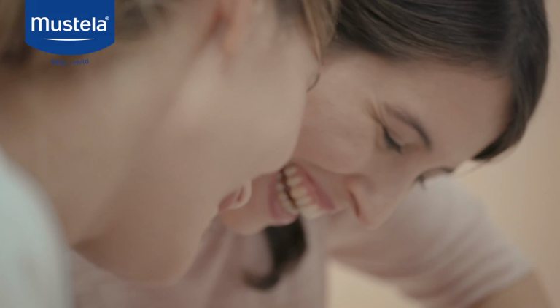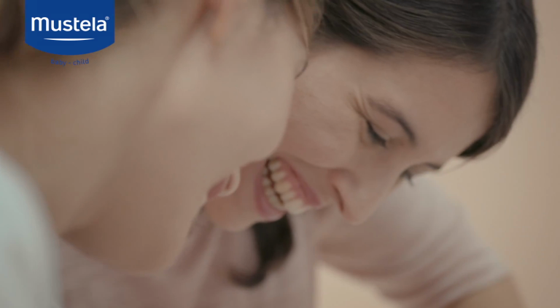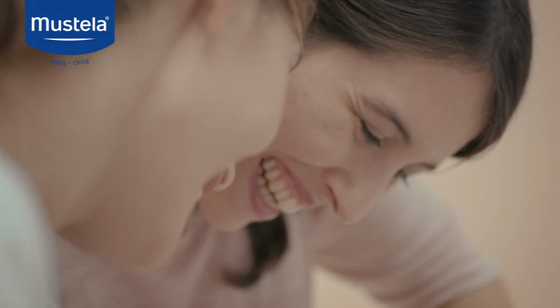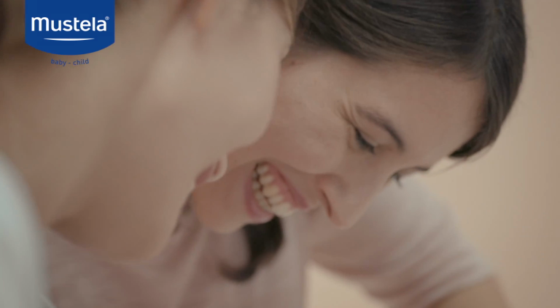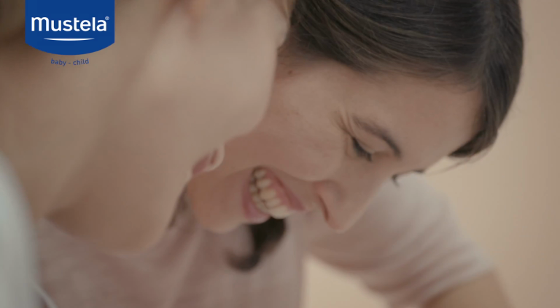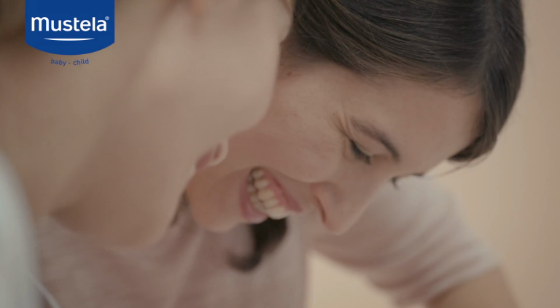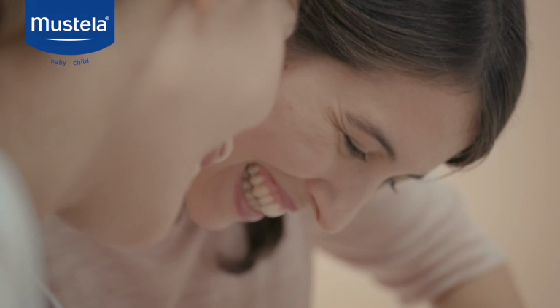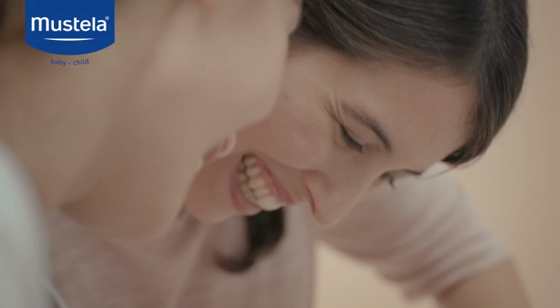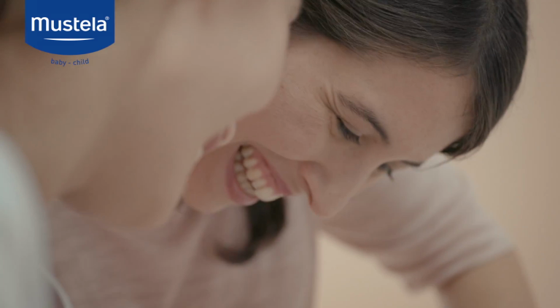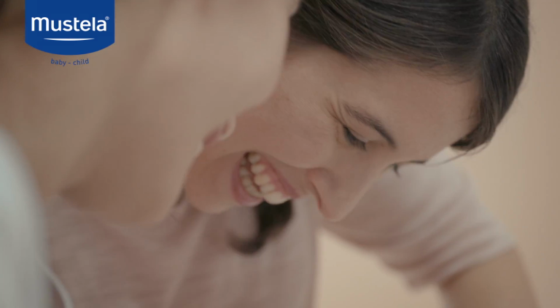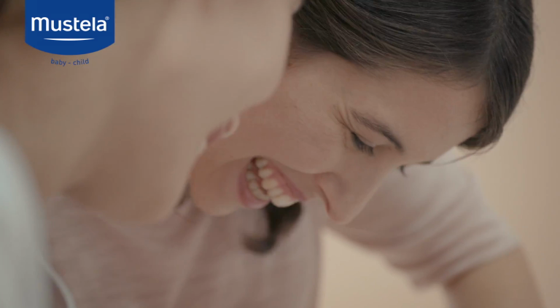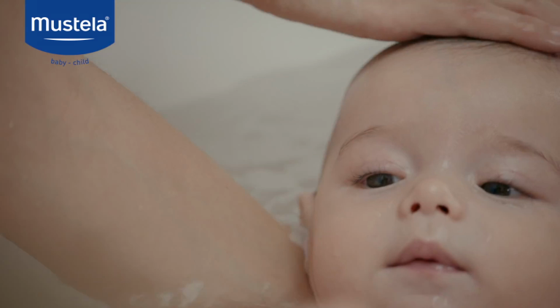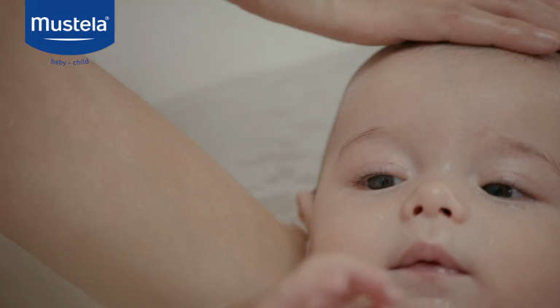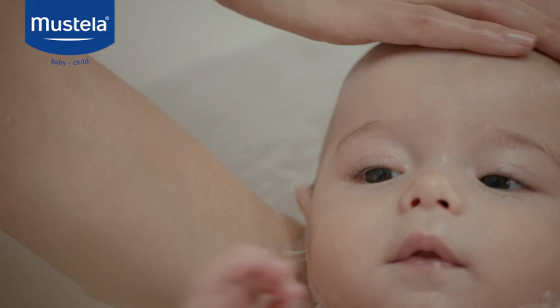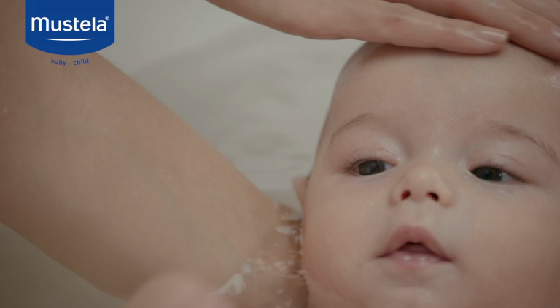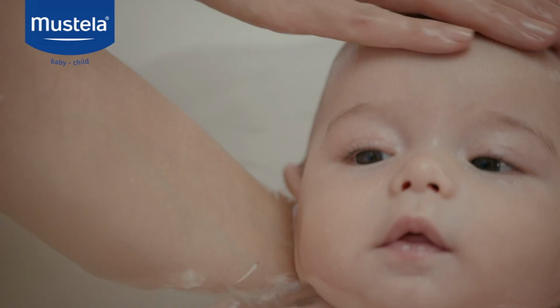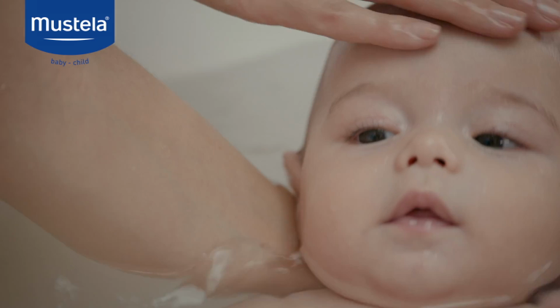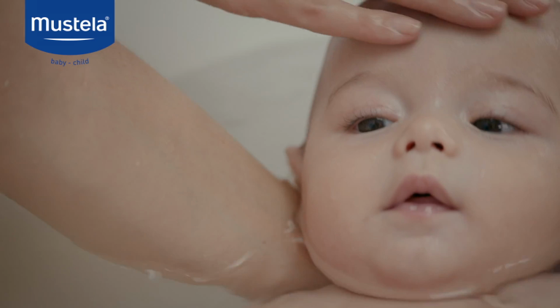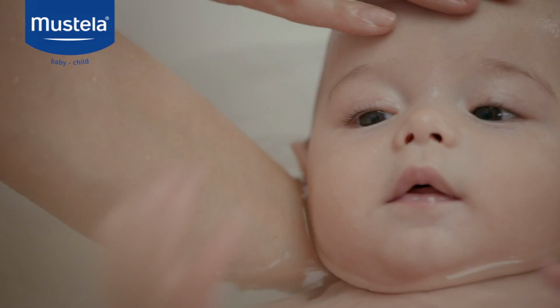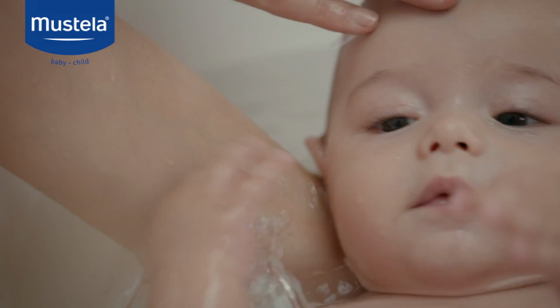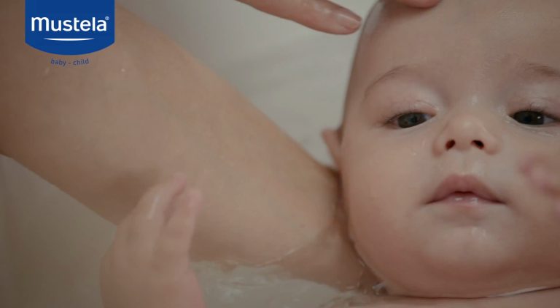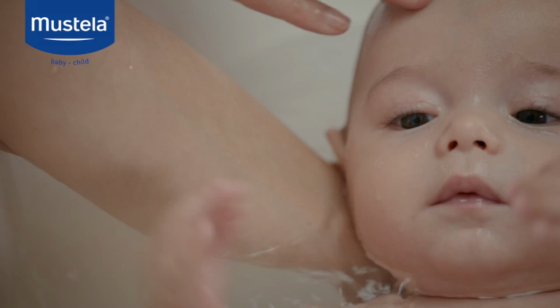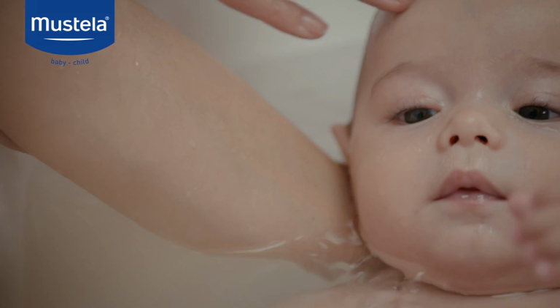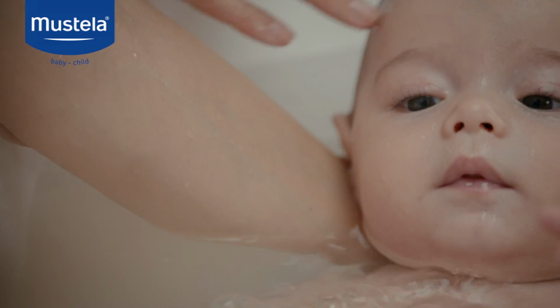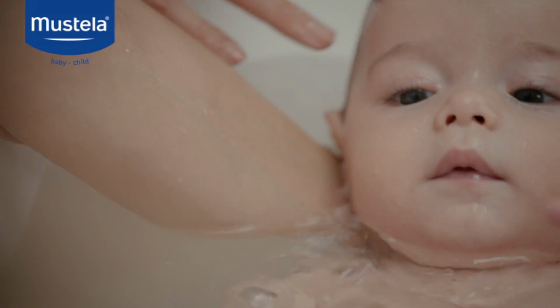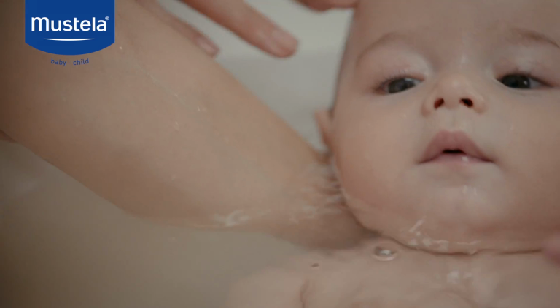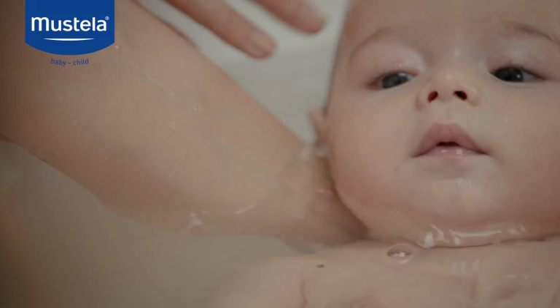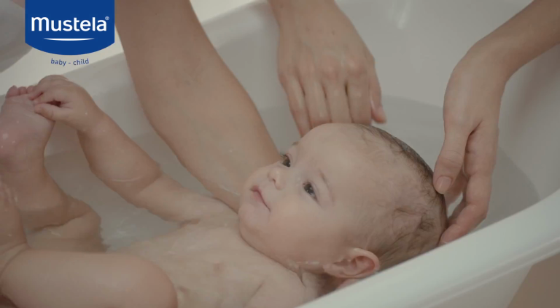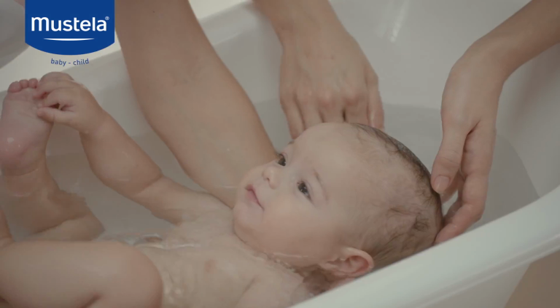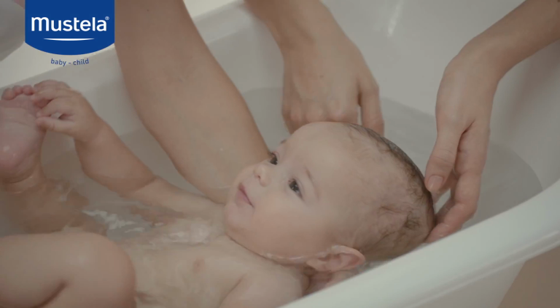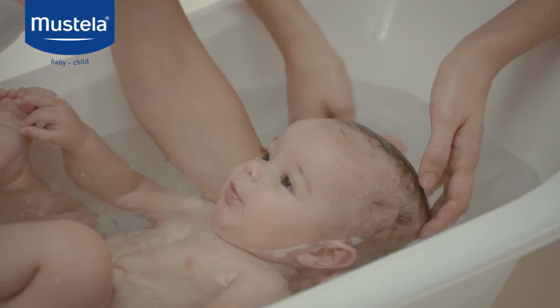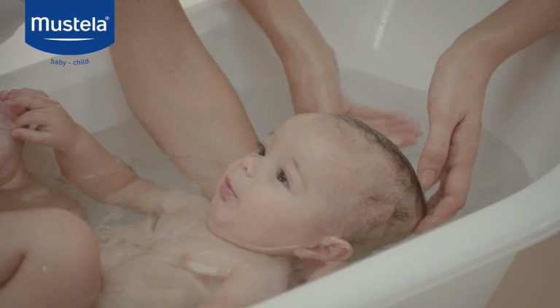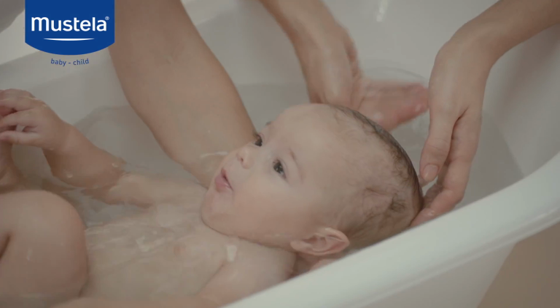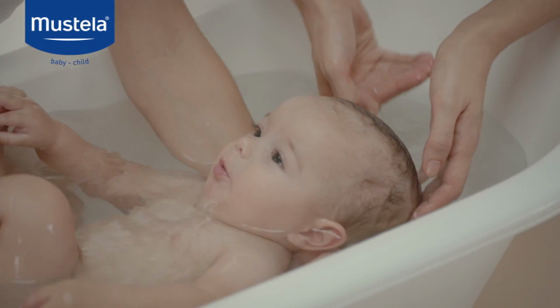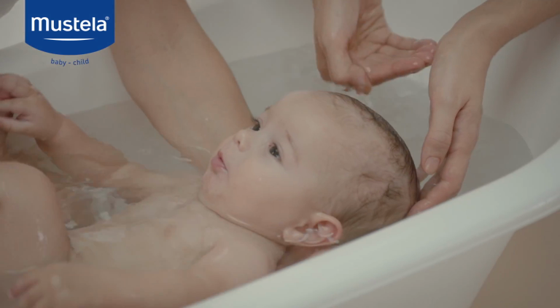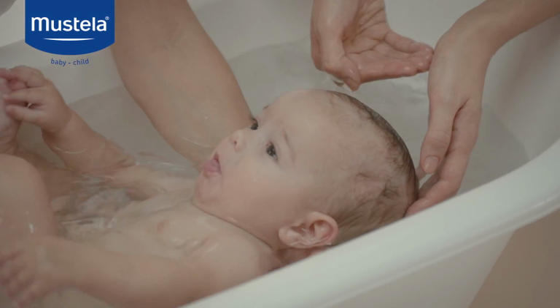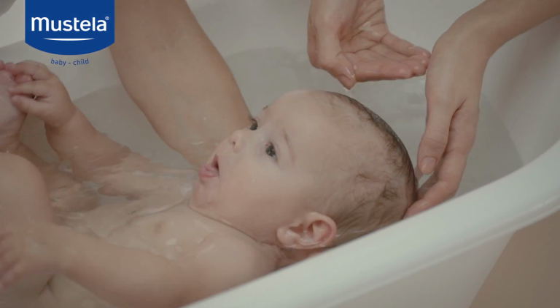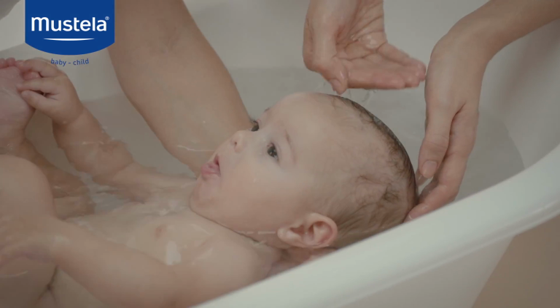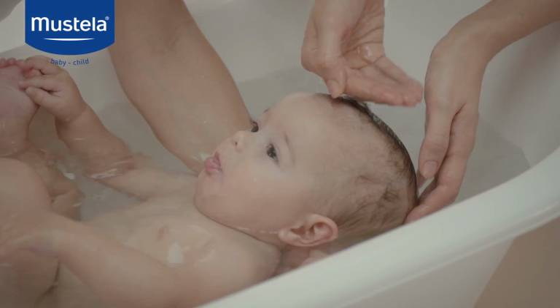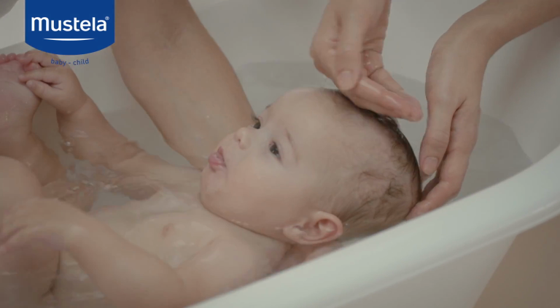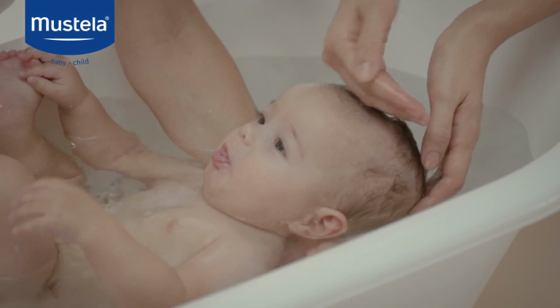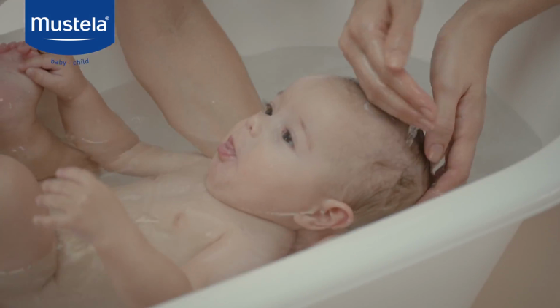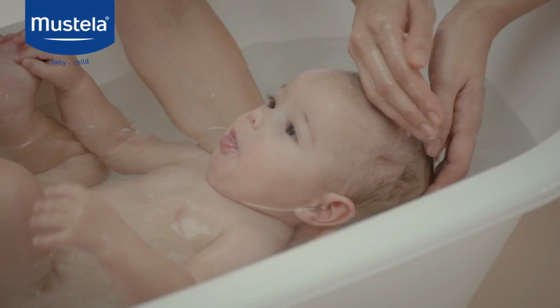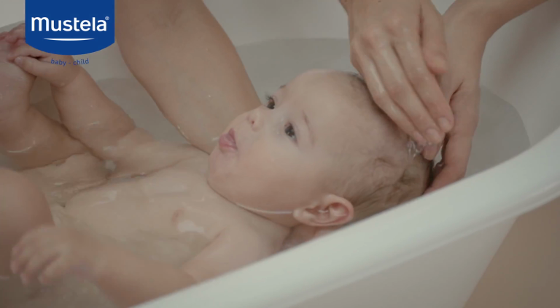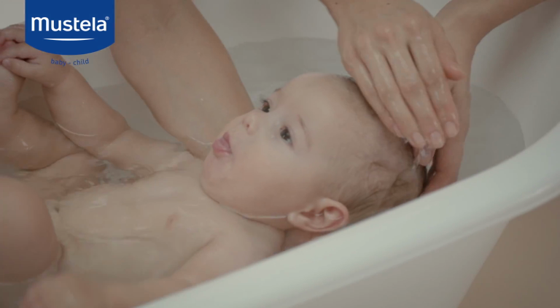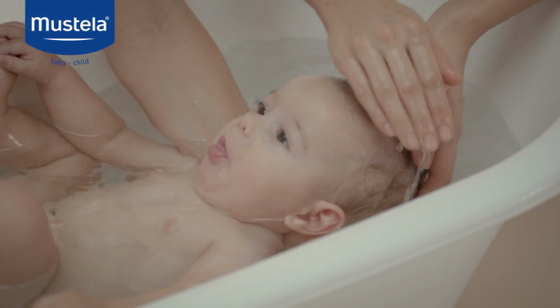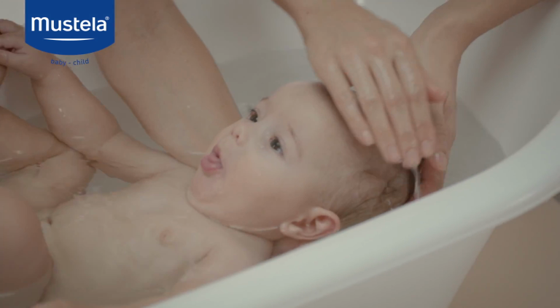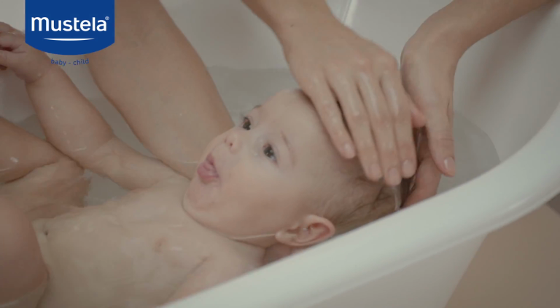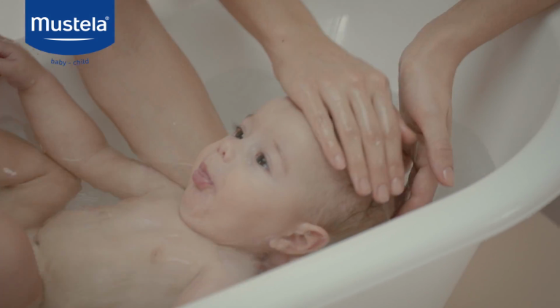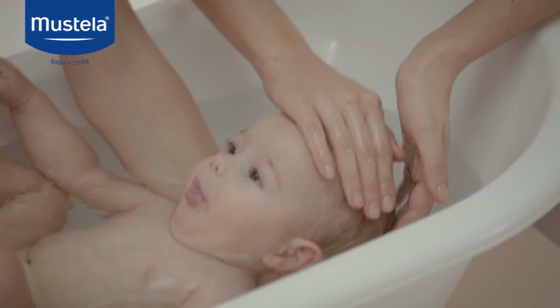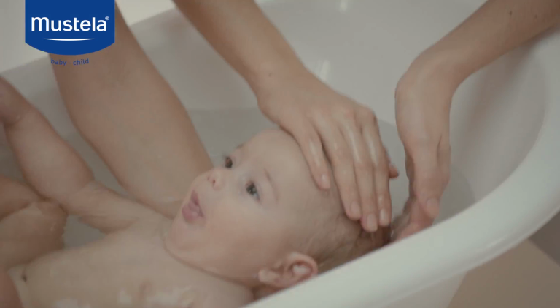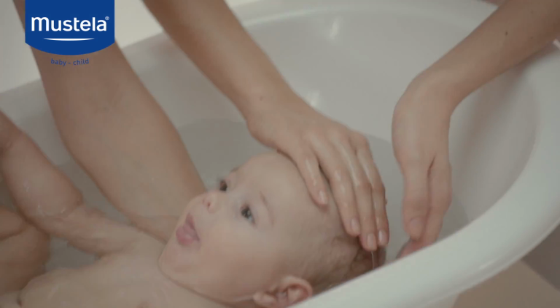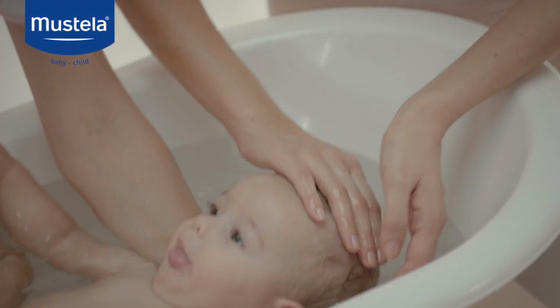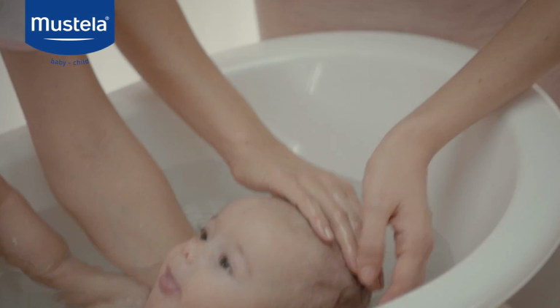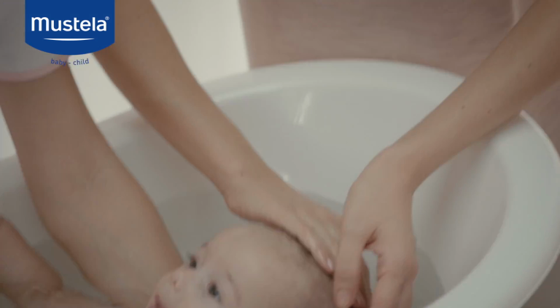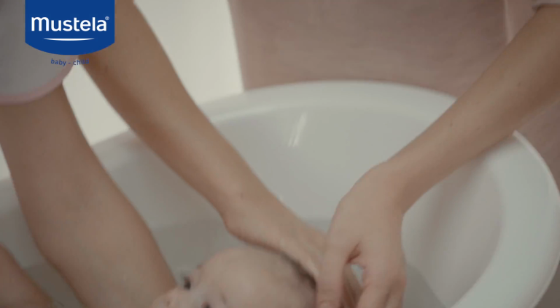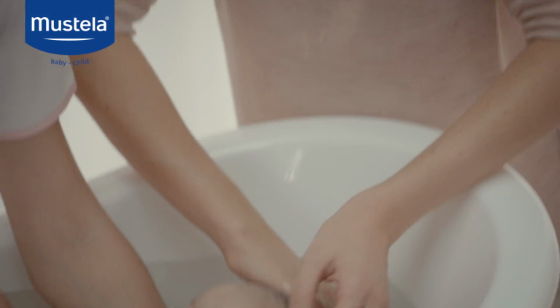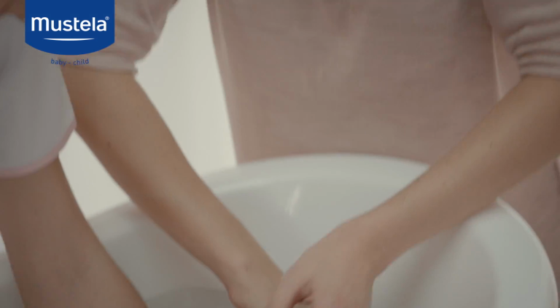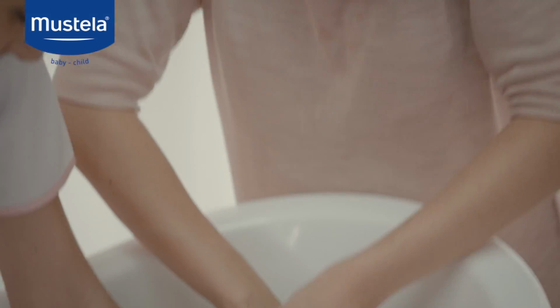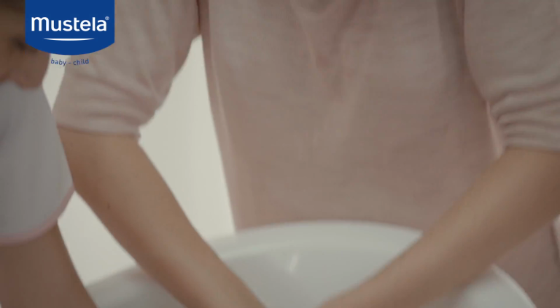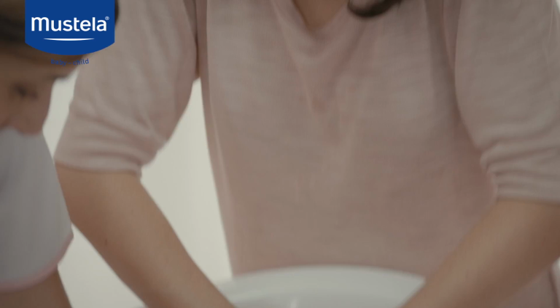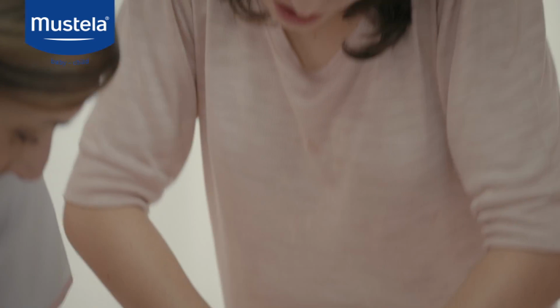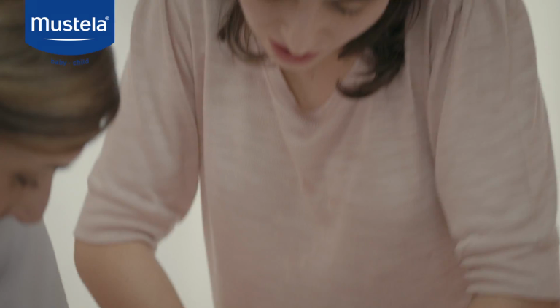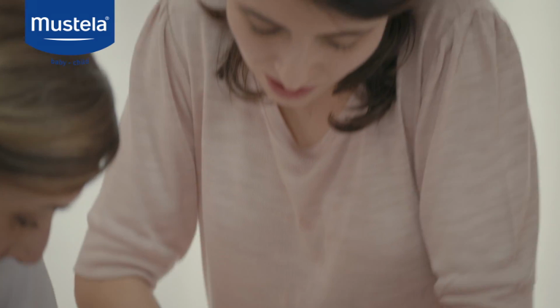To rinse his hair, pour water over with your right hand or lower his head back into the water. But be sure not to splash his eyes.